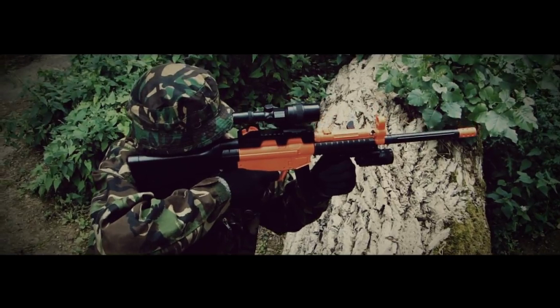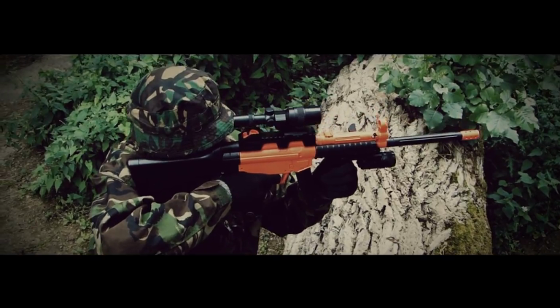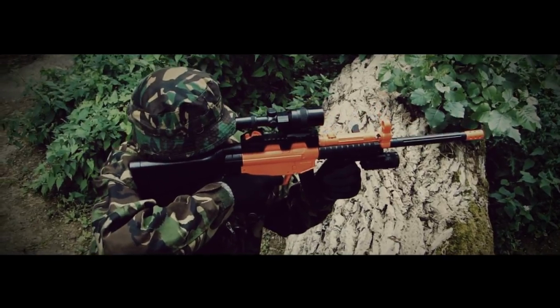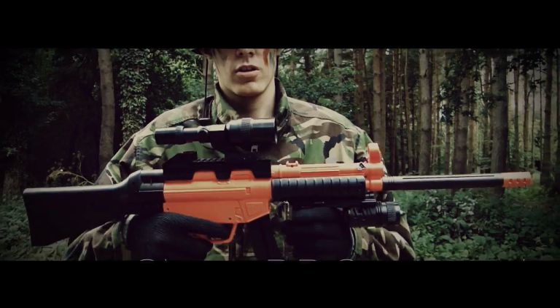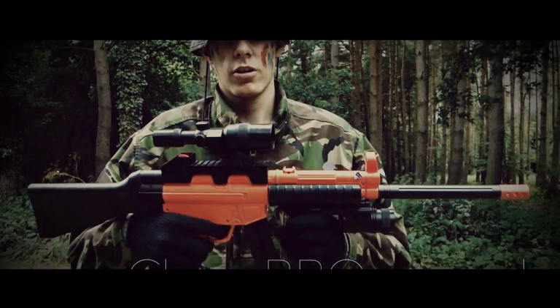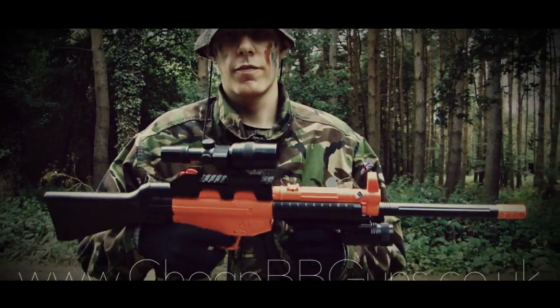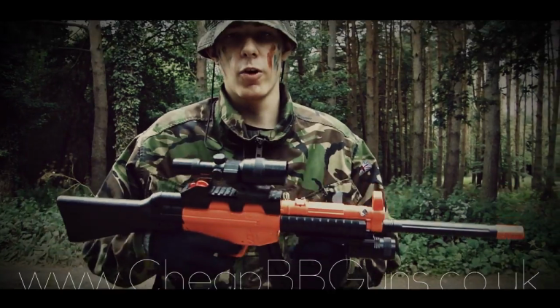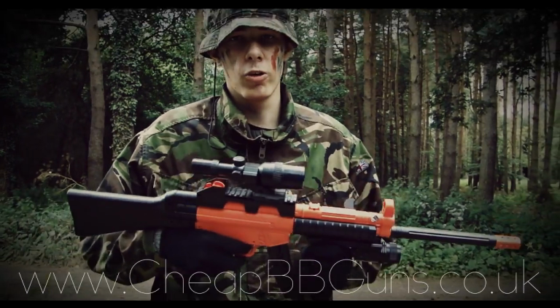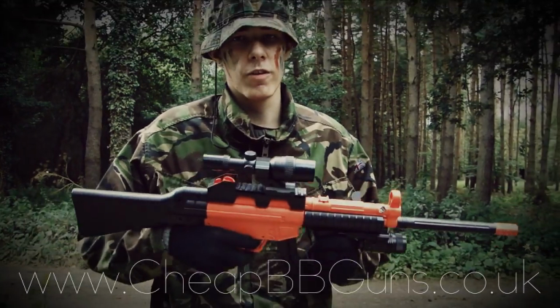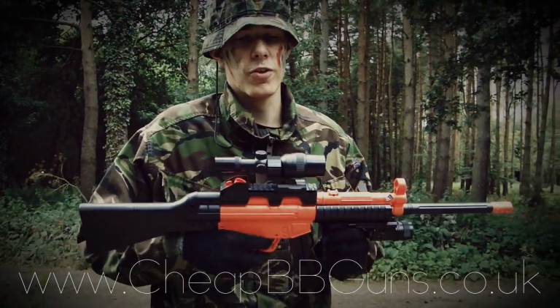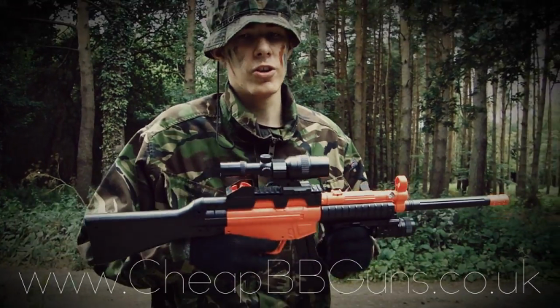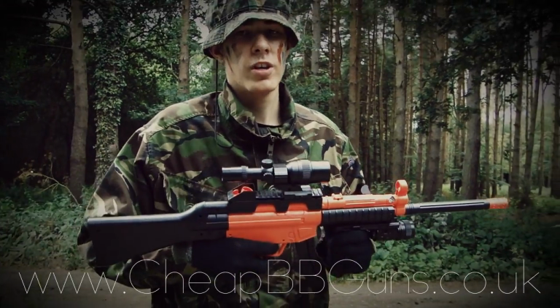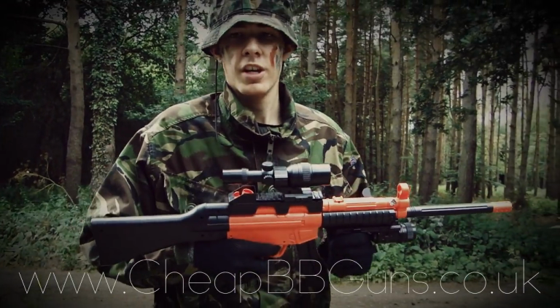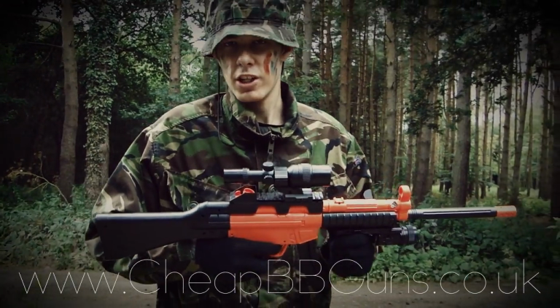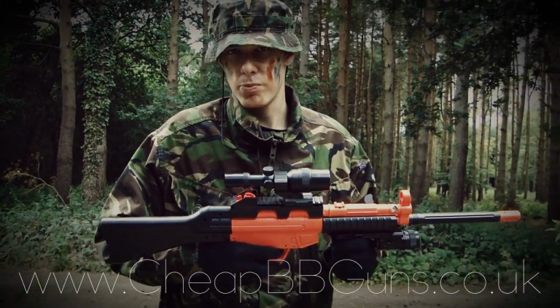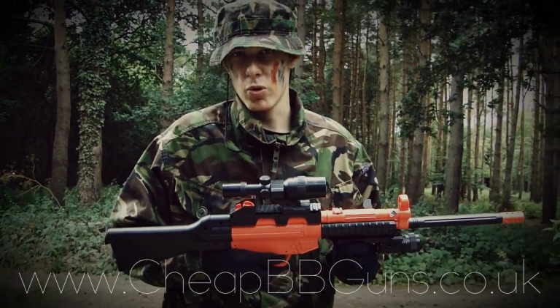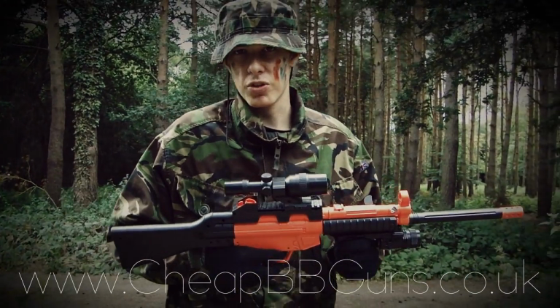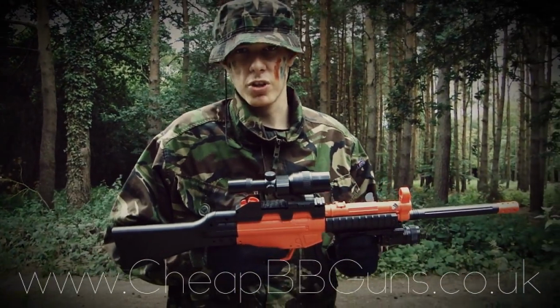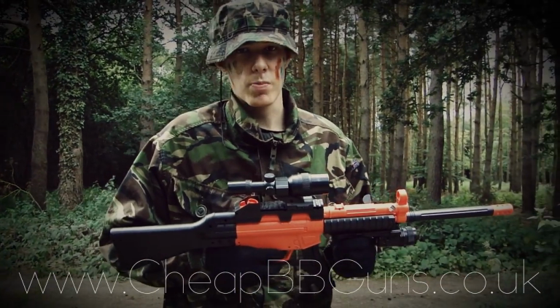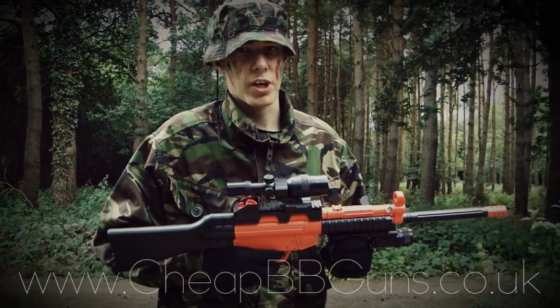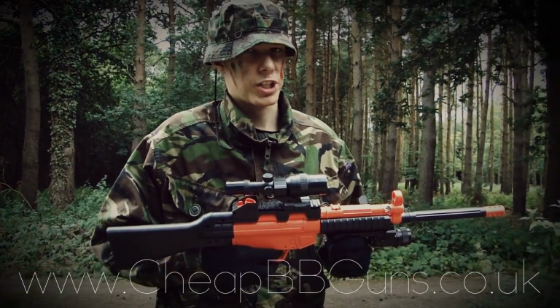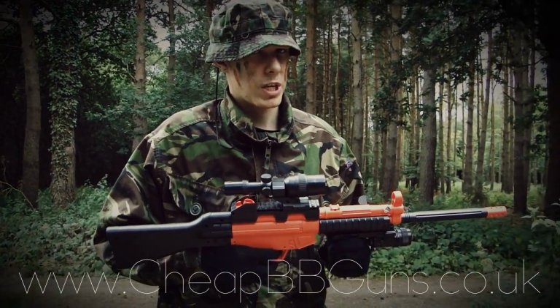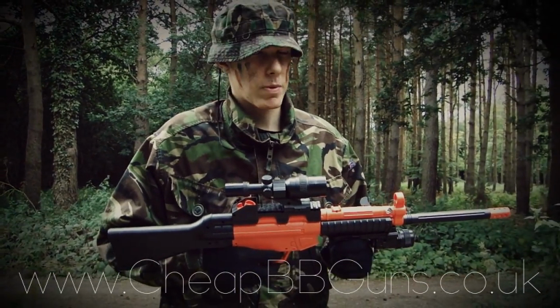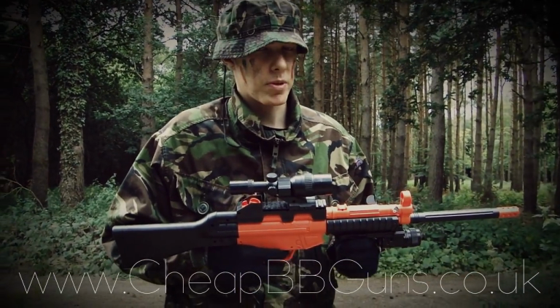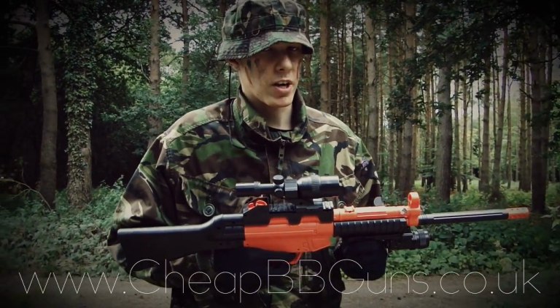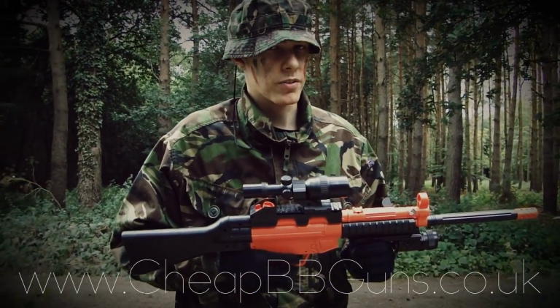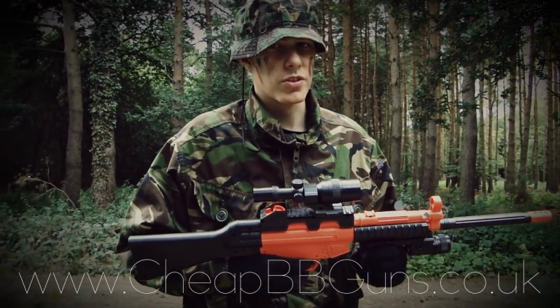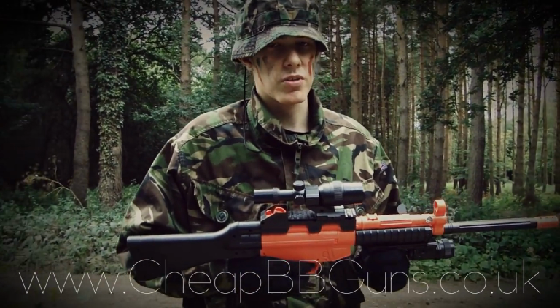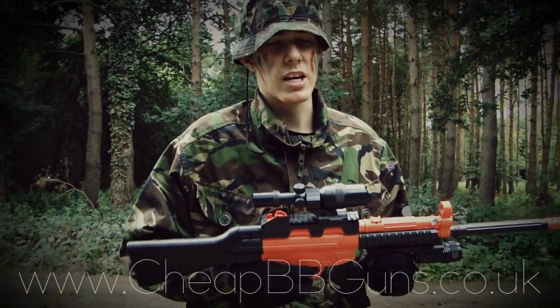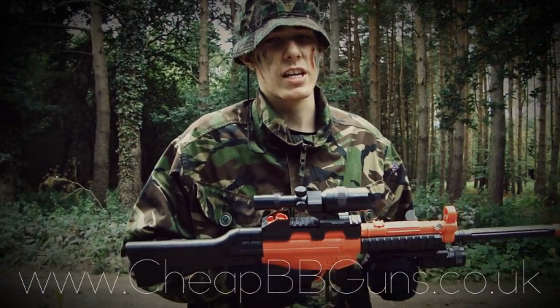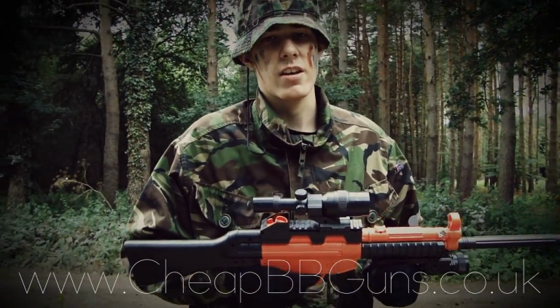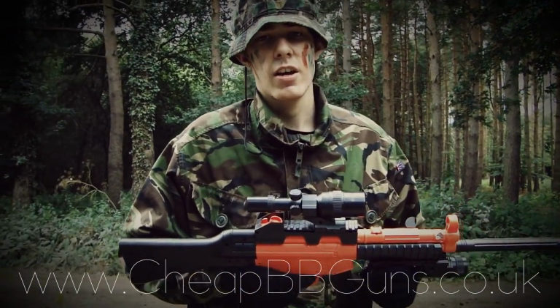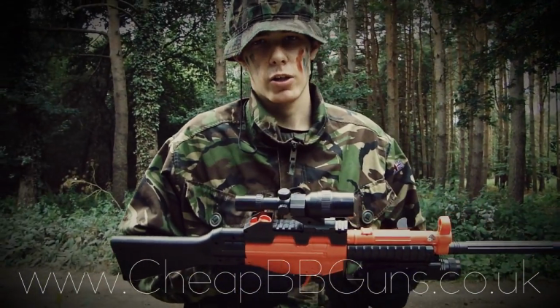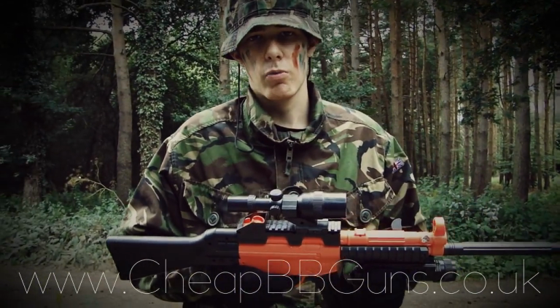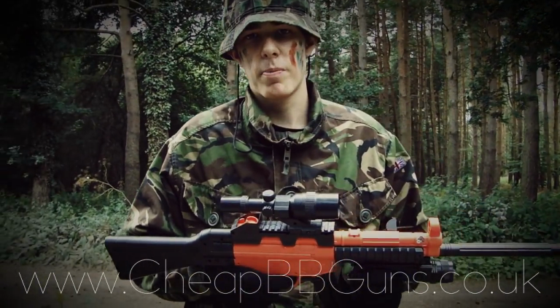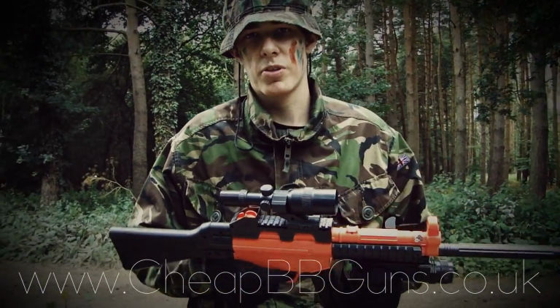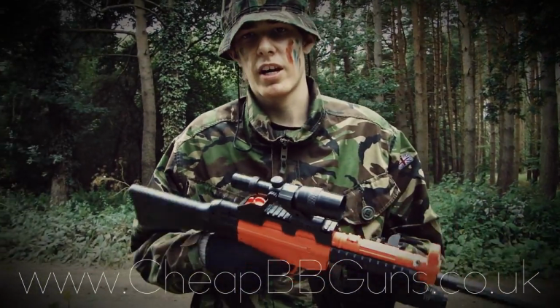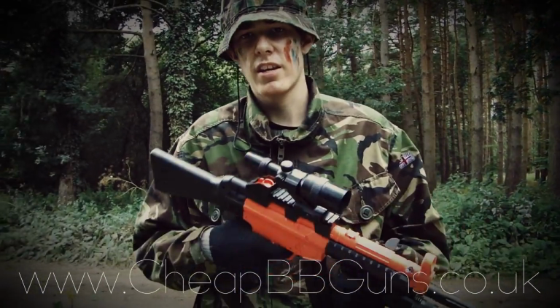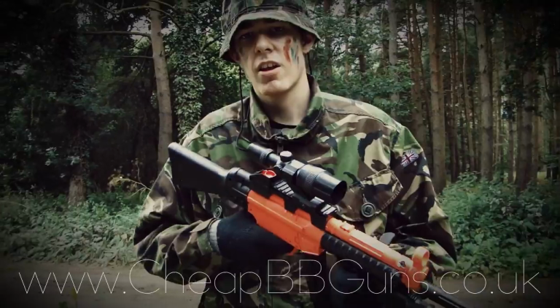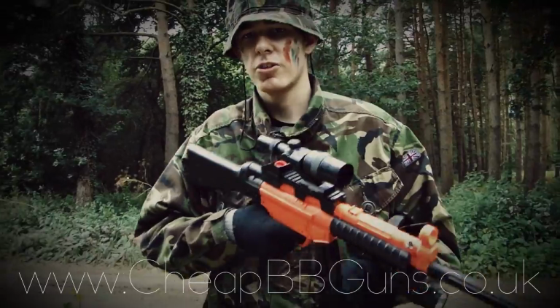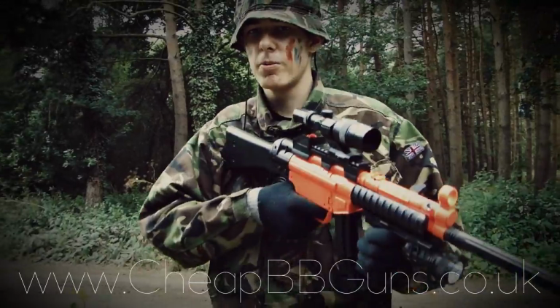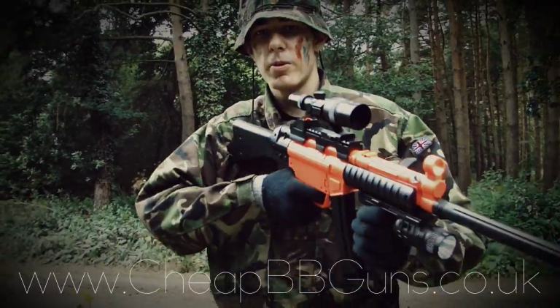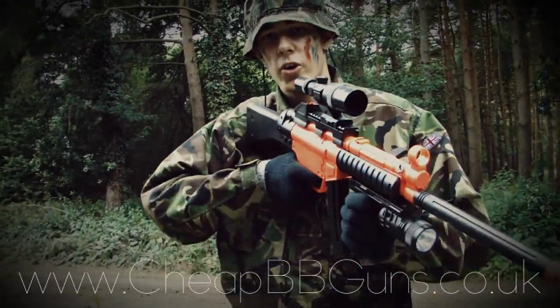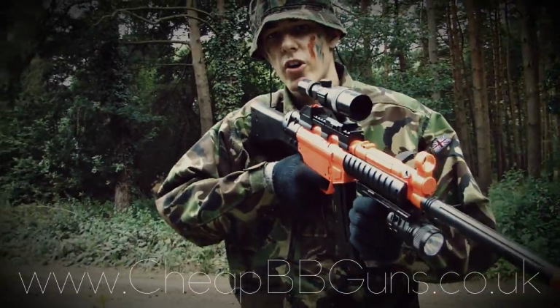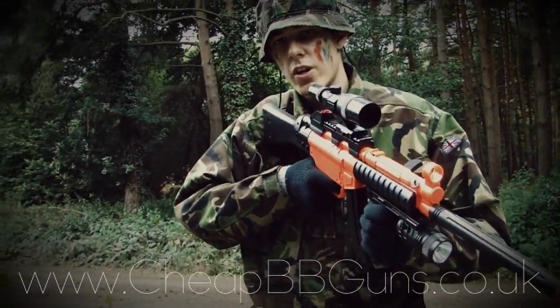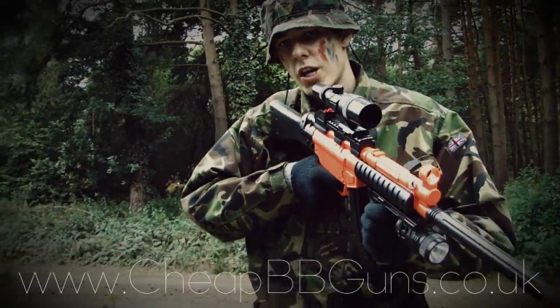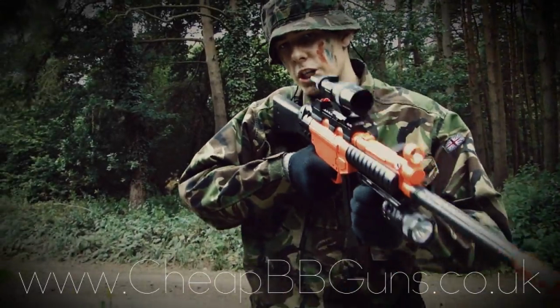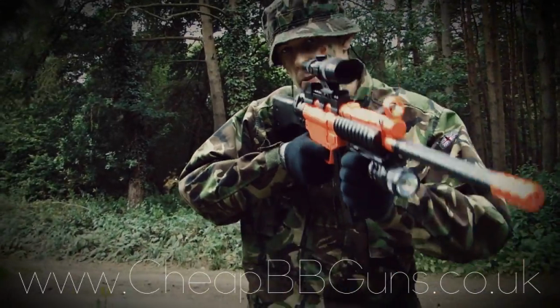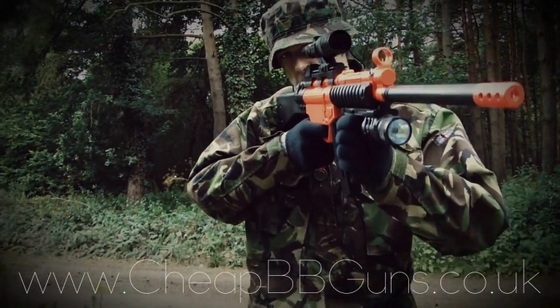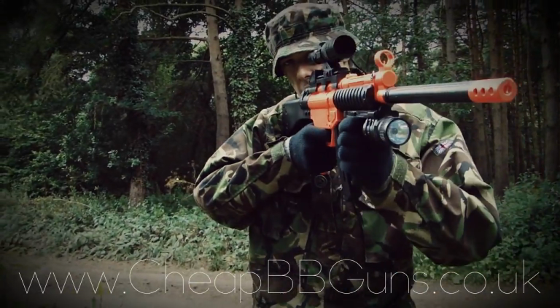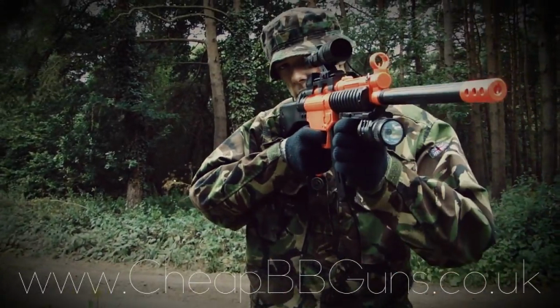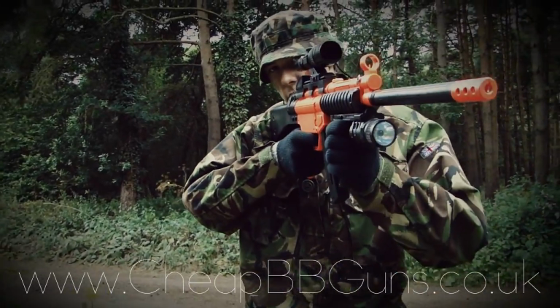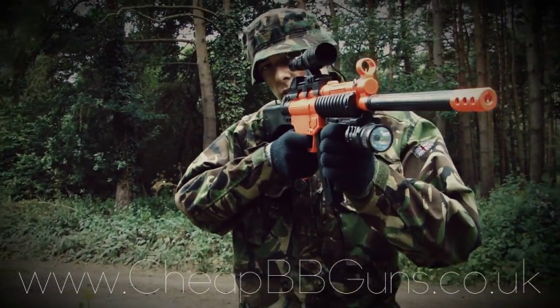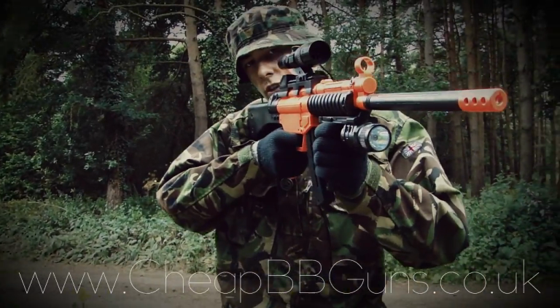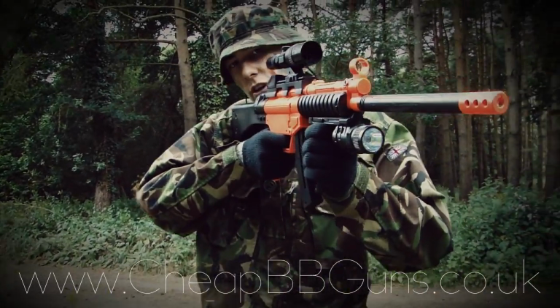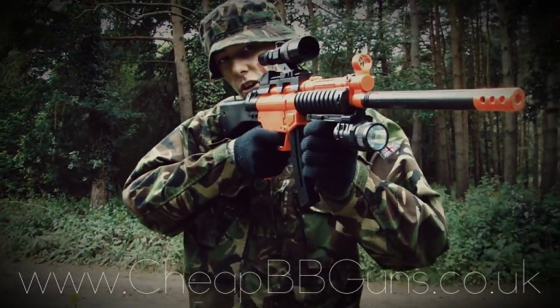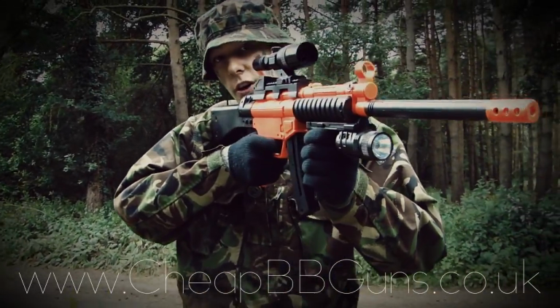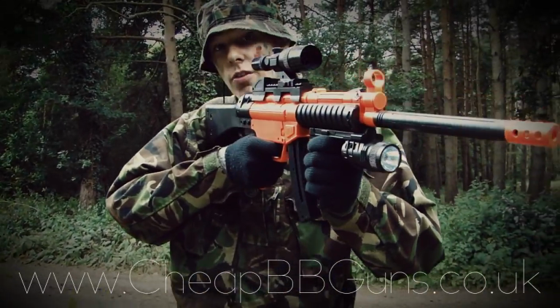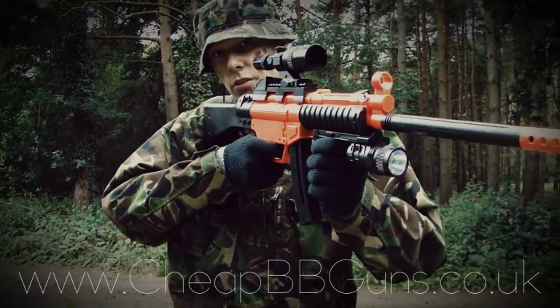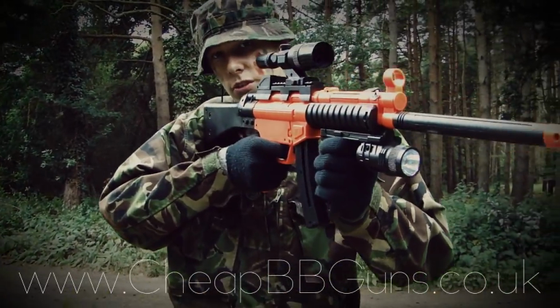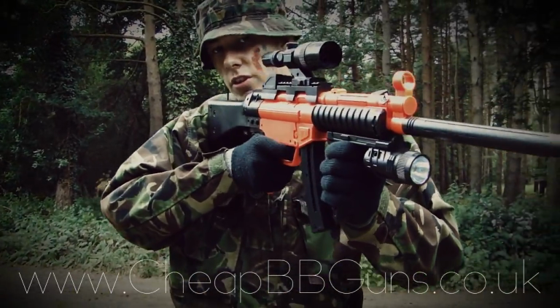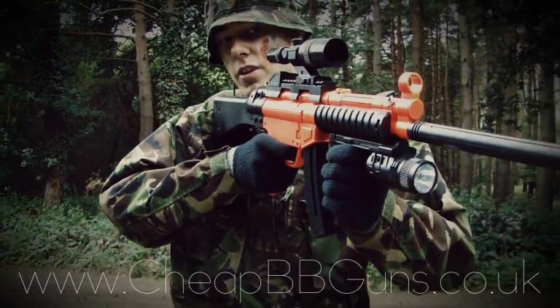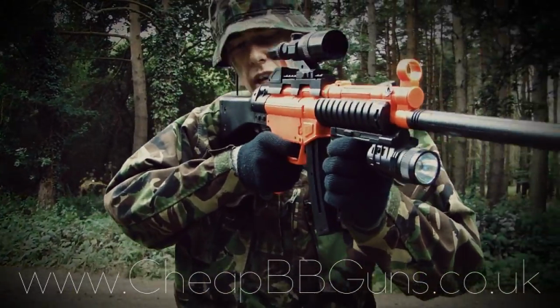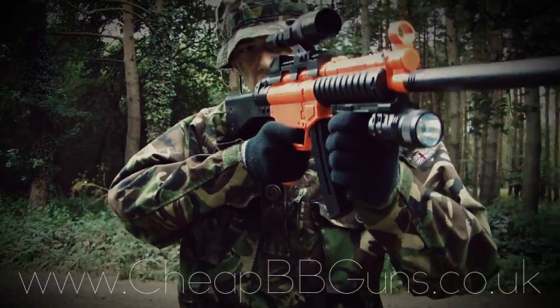The following review is brought to you by Cheap BB Guns UK, the website www.cheapbbguns.co.uk.